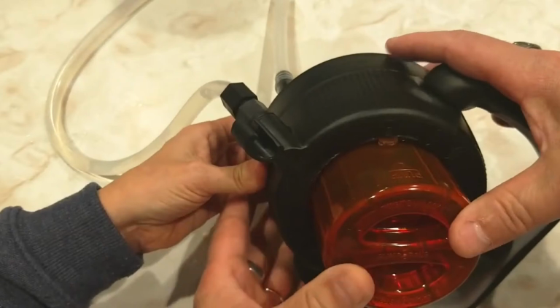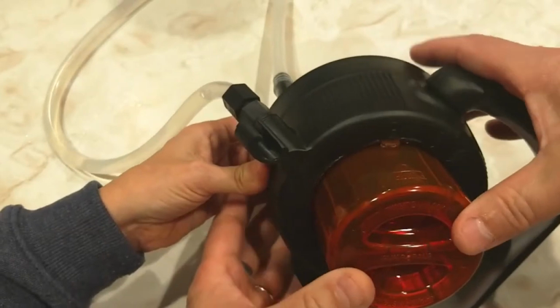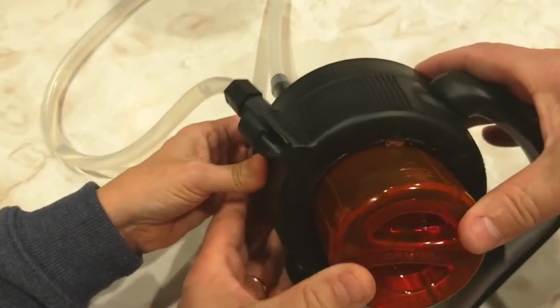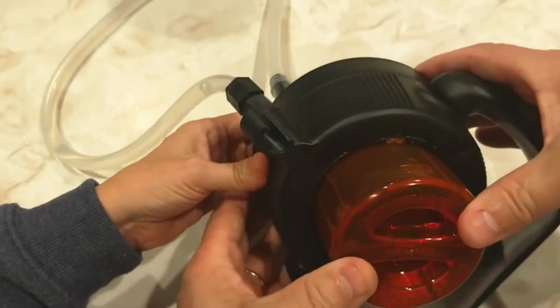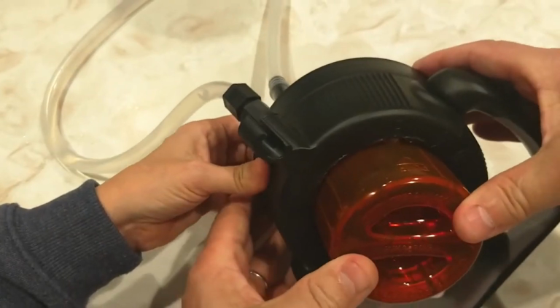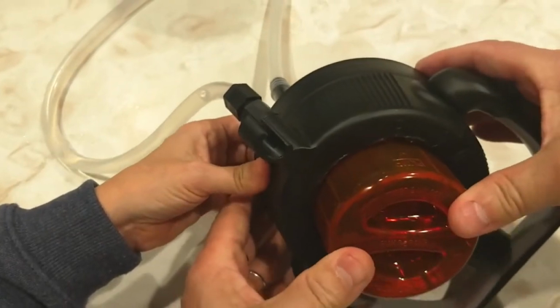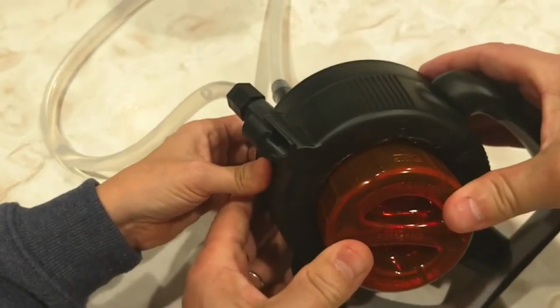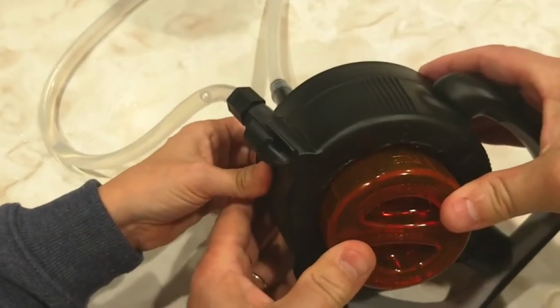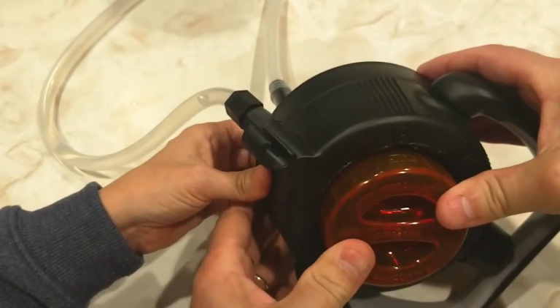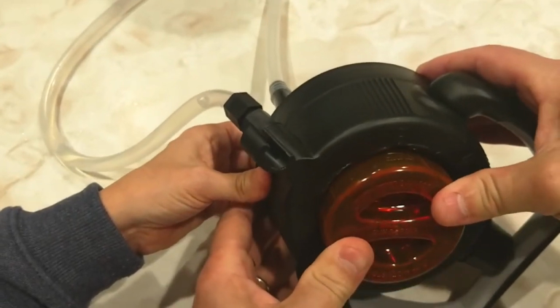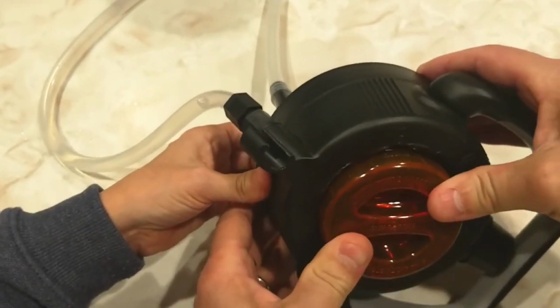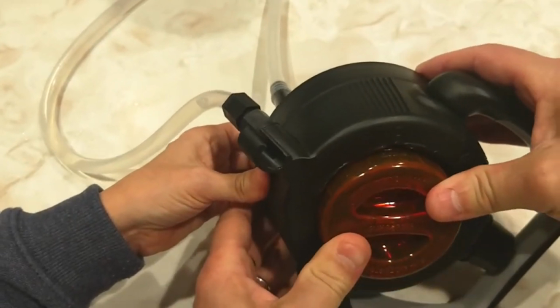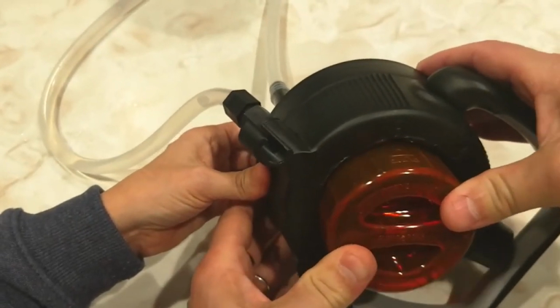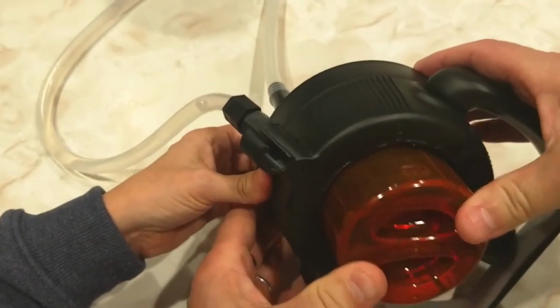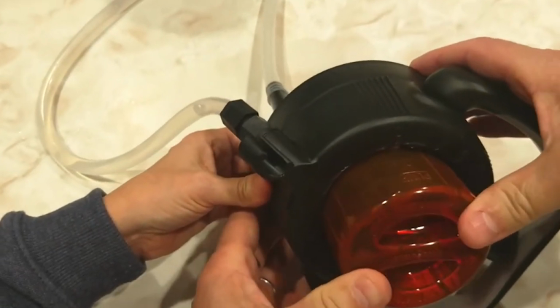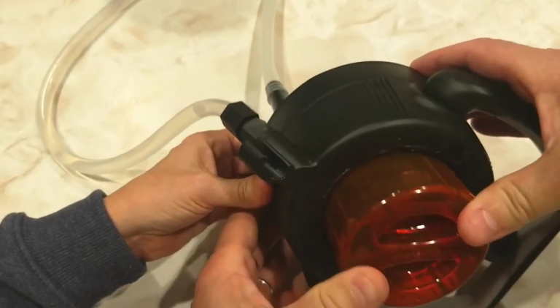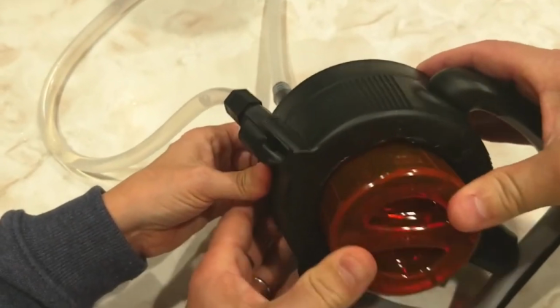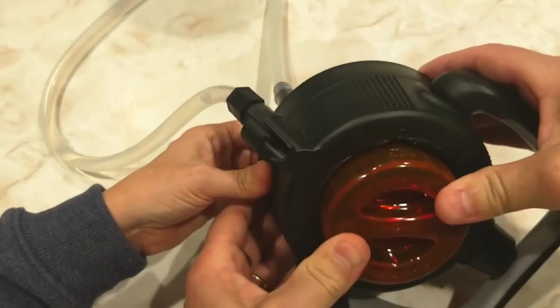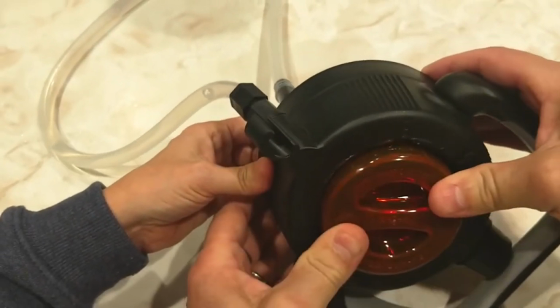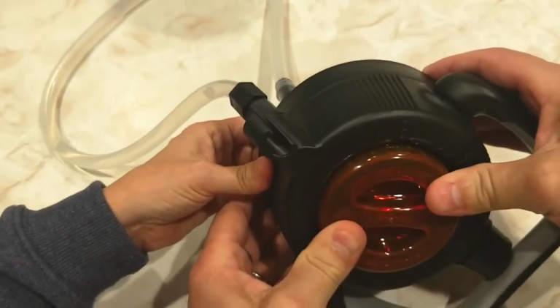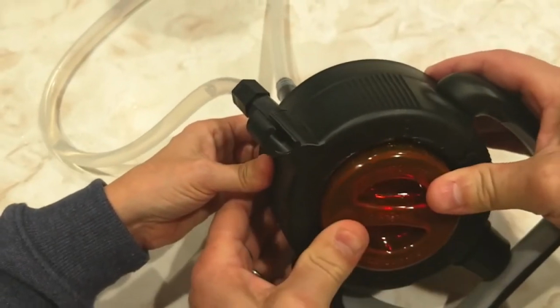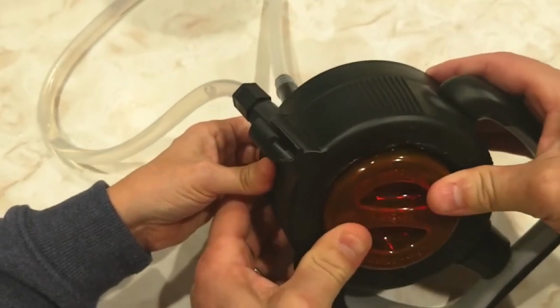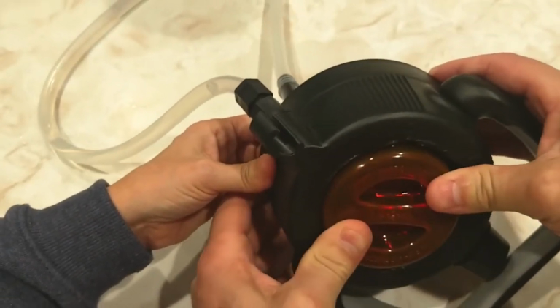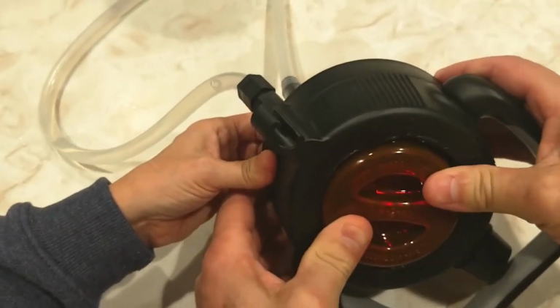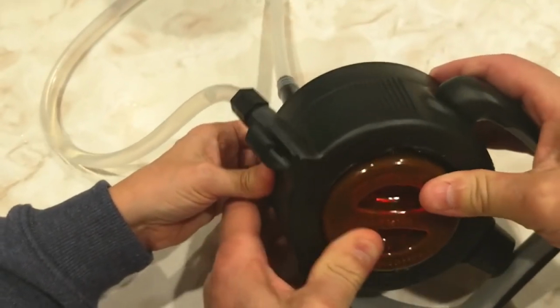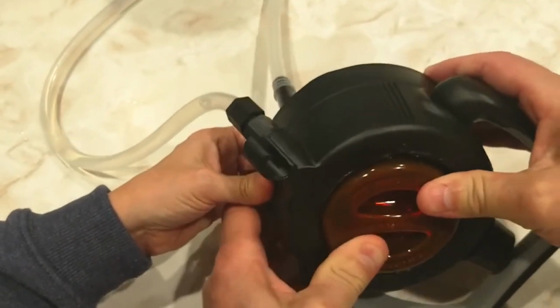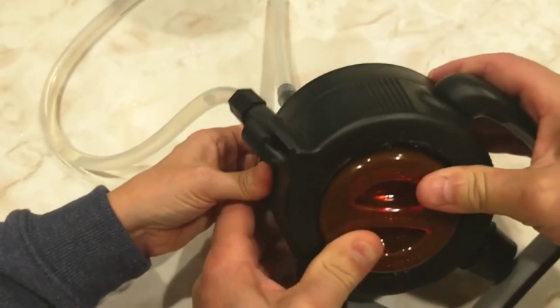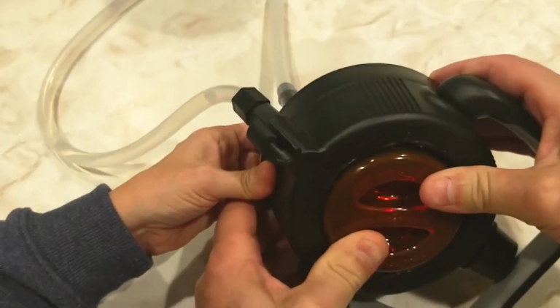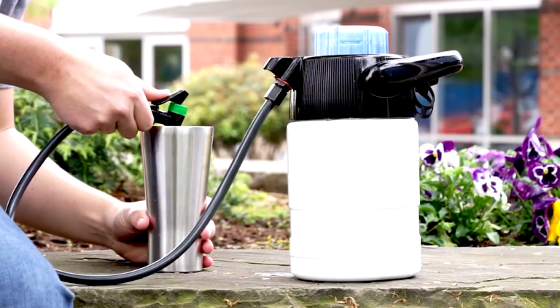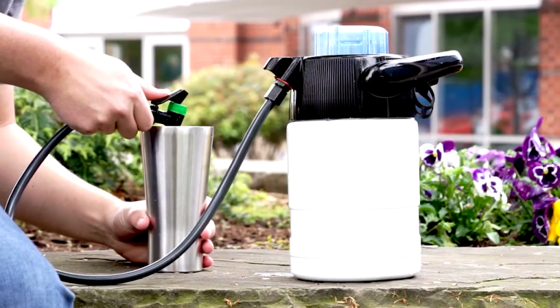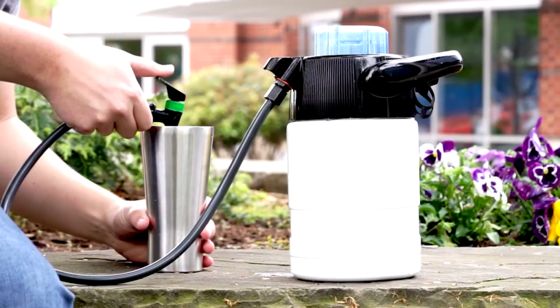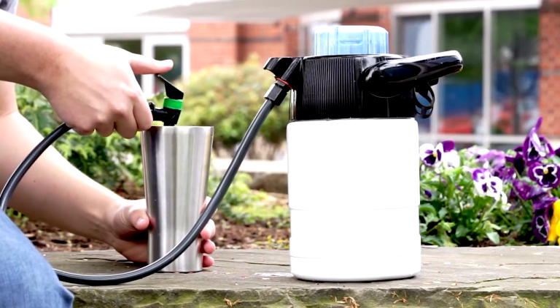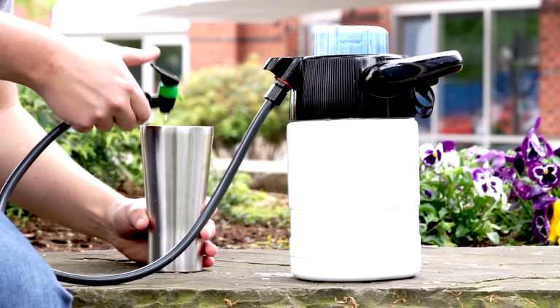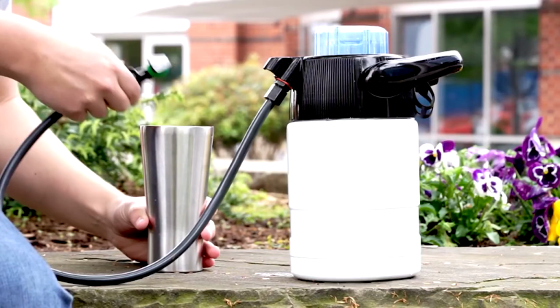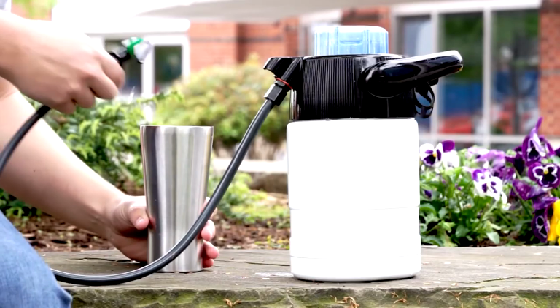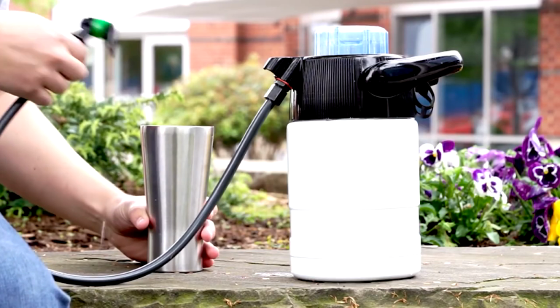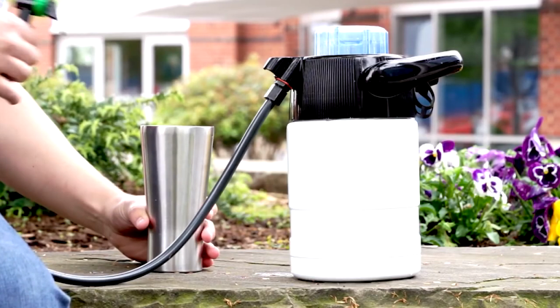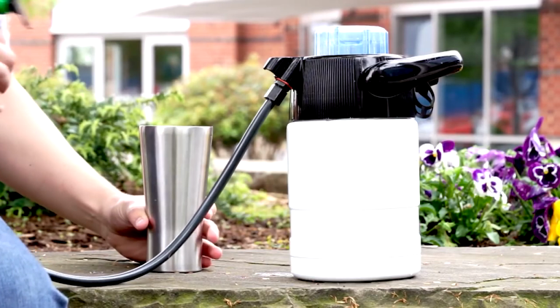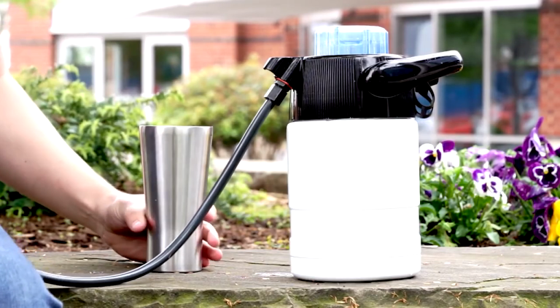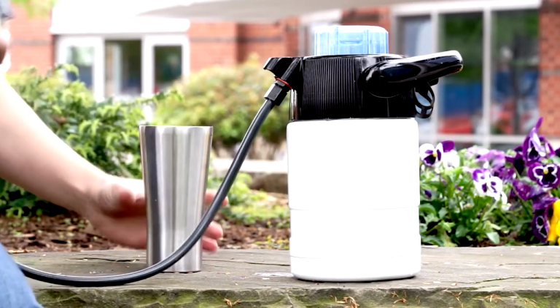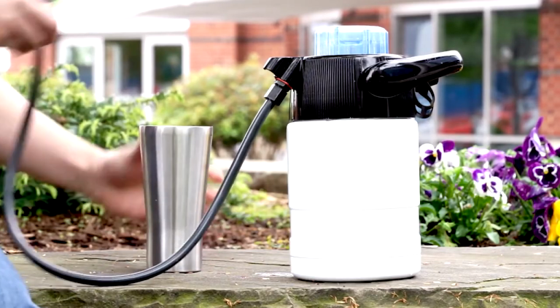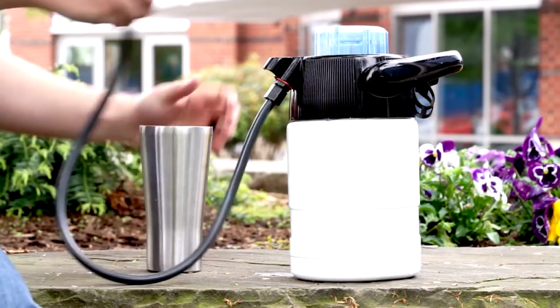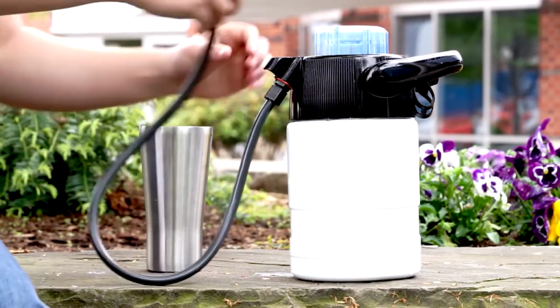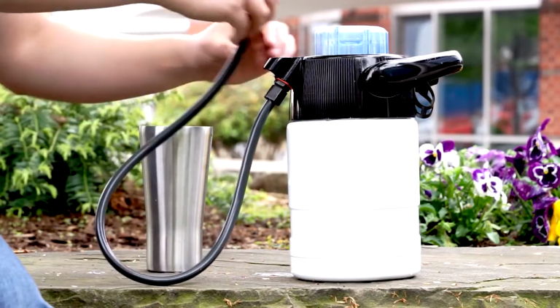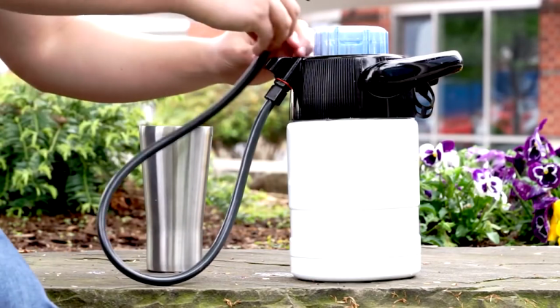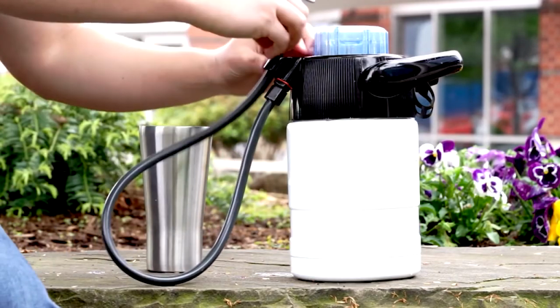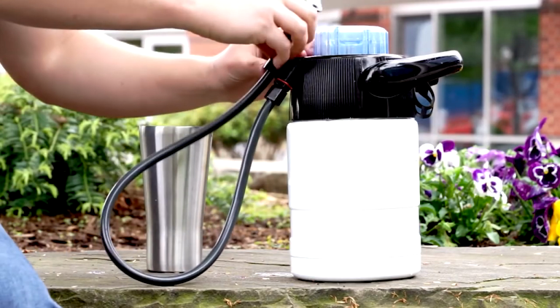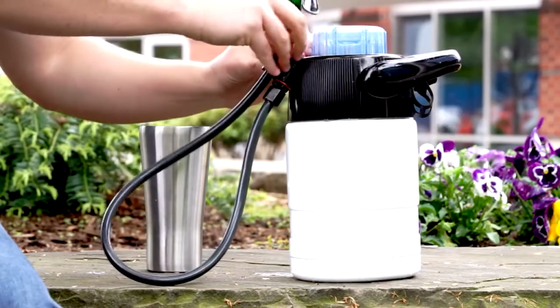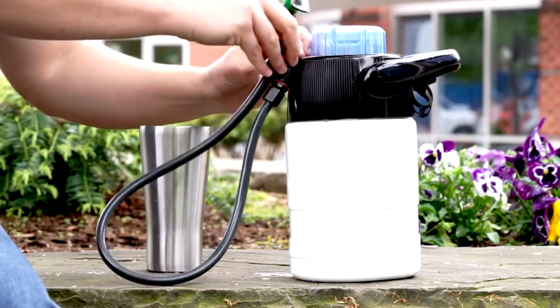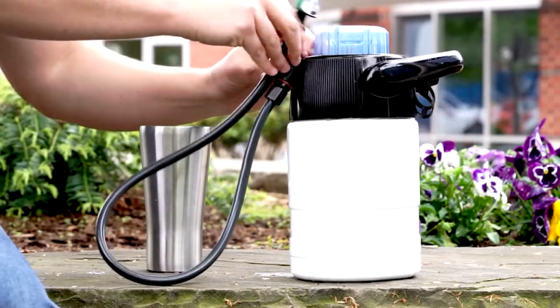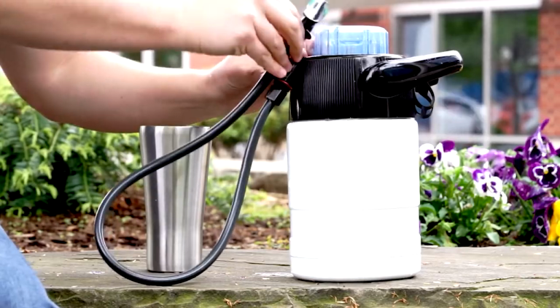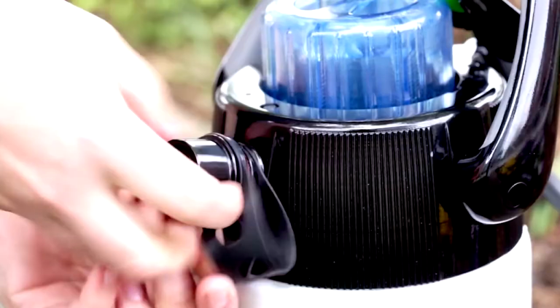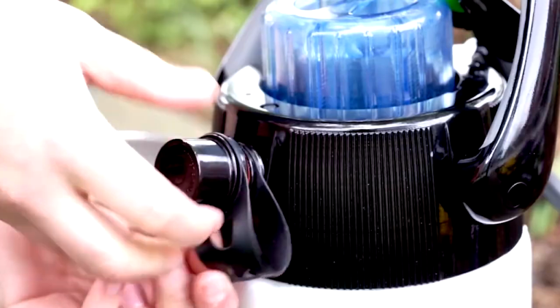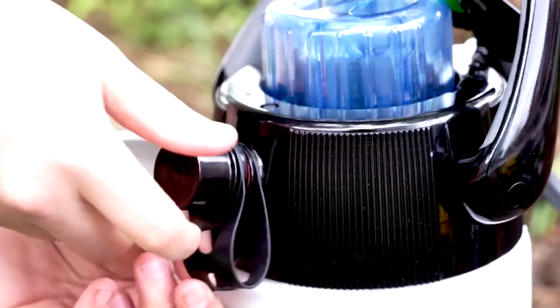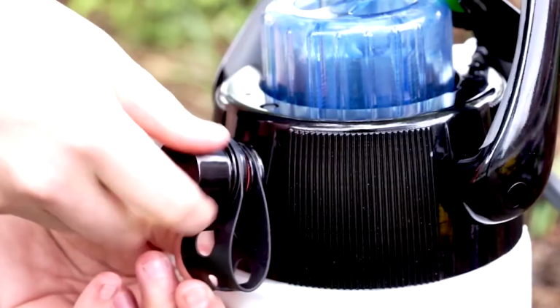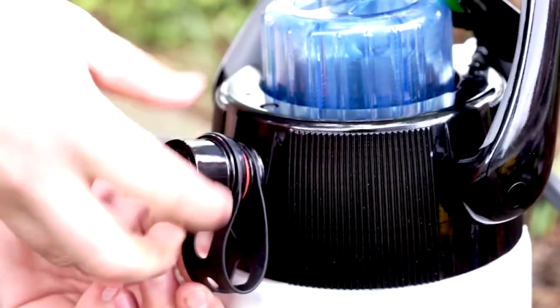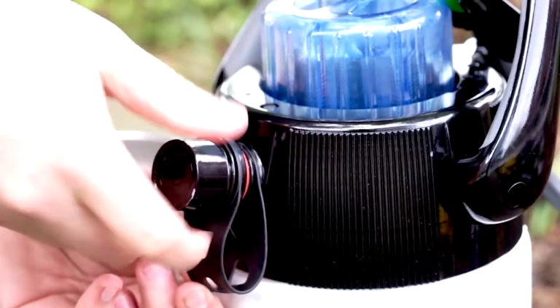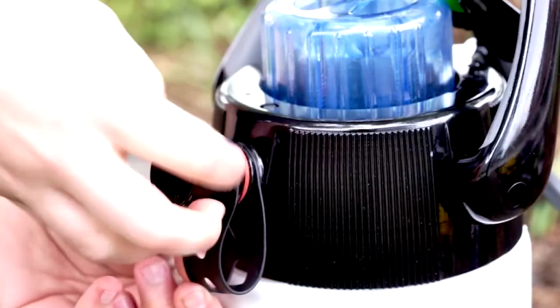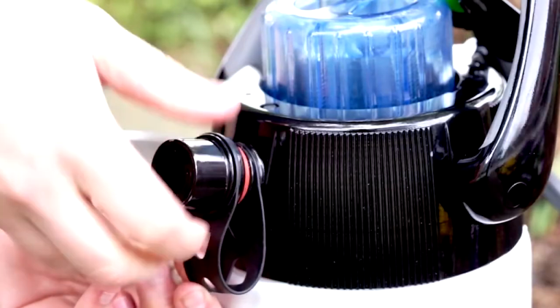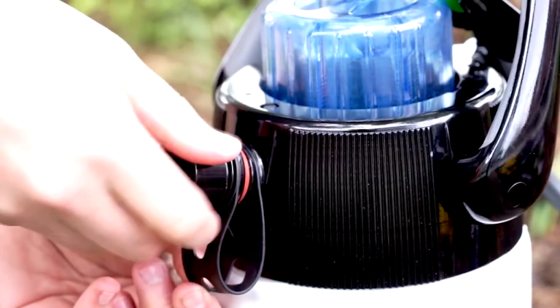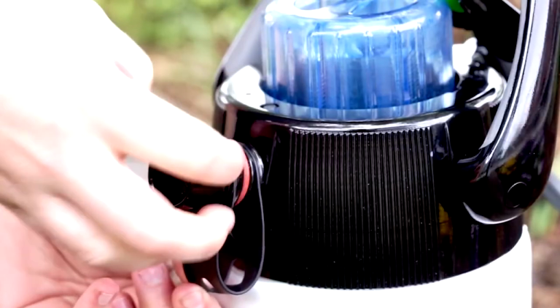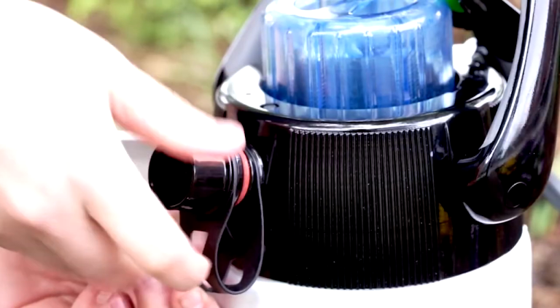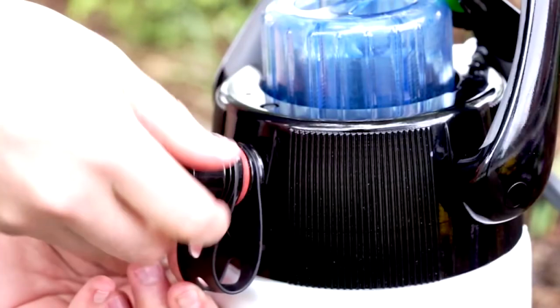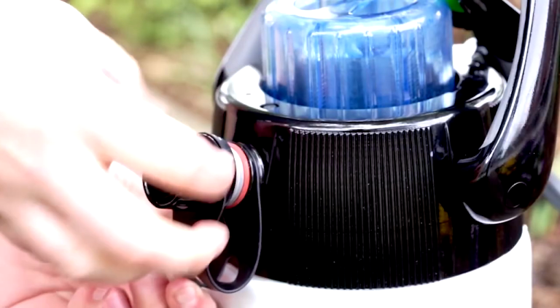It's perfect for that afternoon picnic in the summer heat. Your friends and family will love inviting you to parties, knowing you'll have a refreshing drink to share.